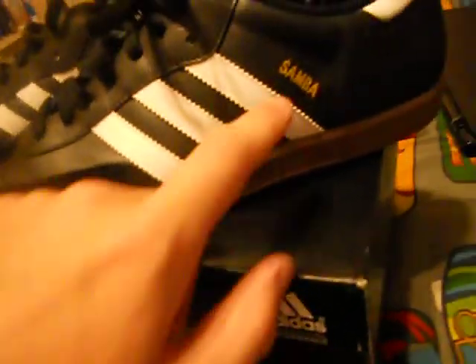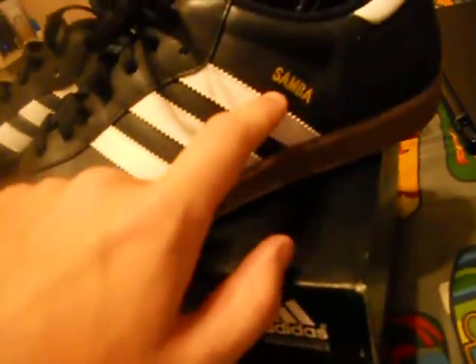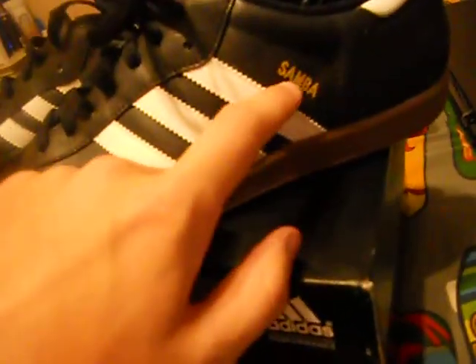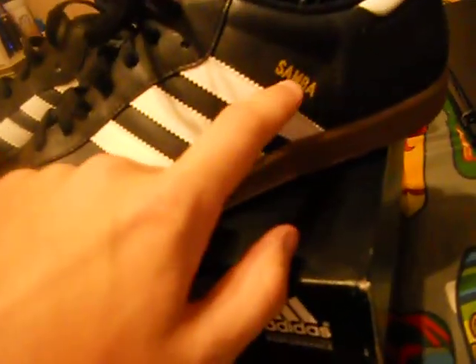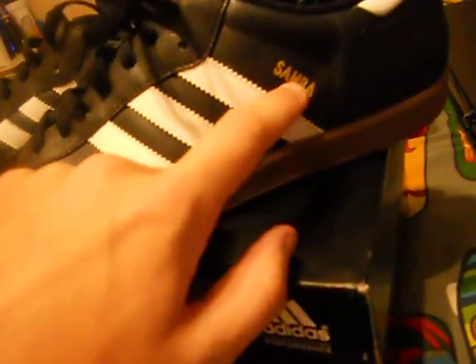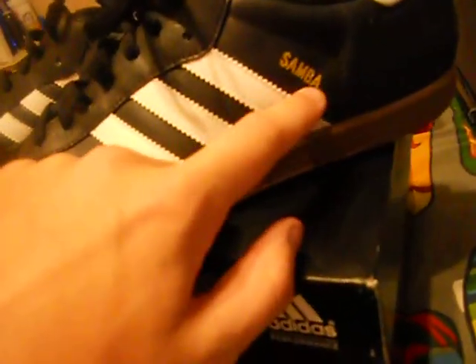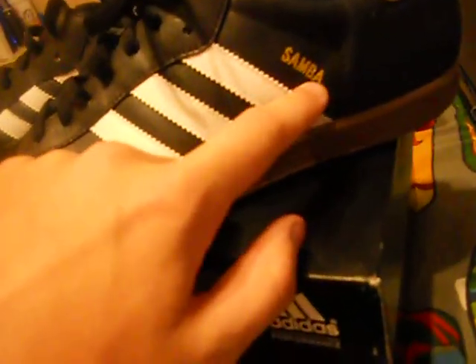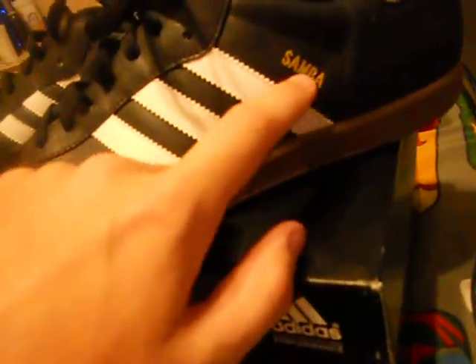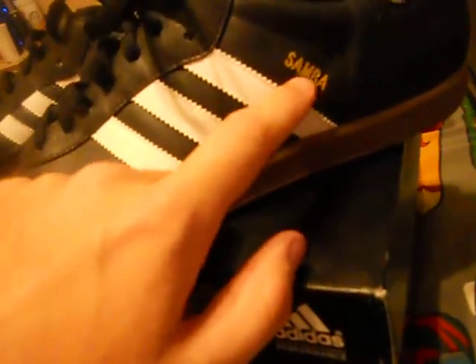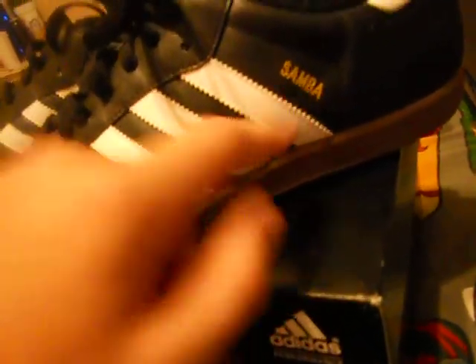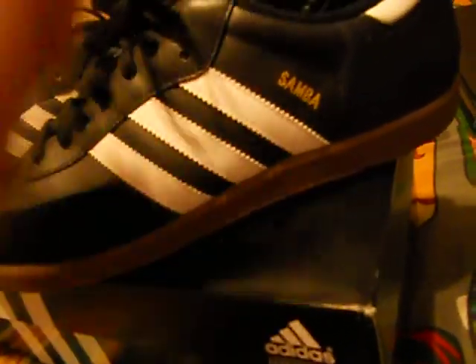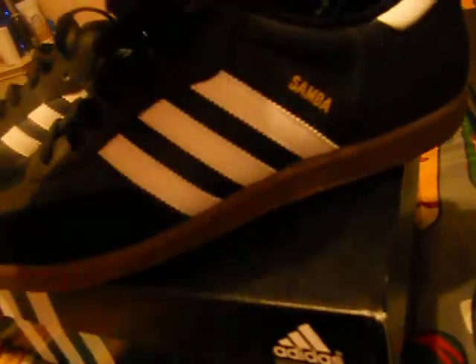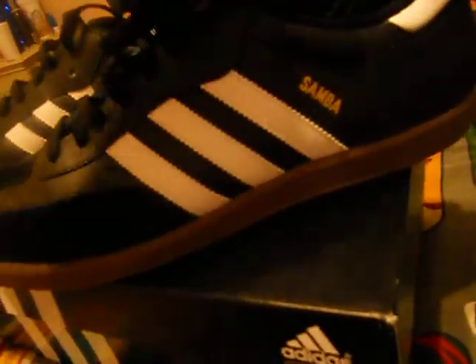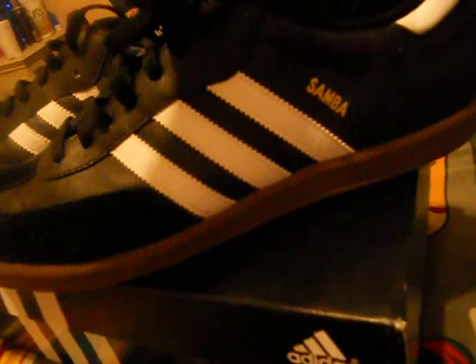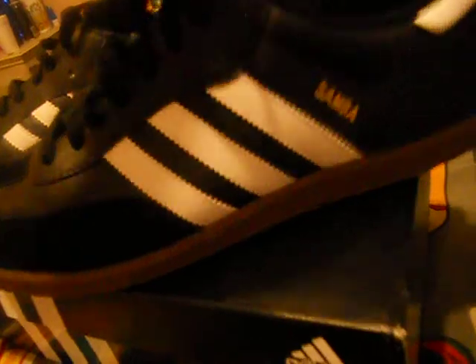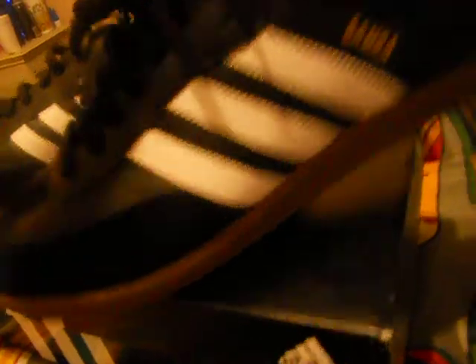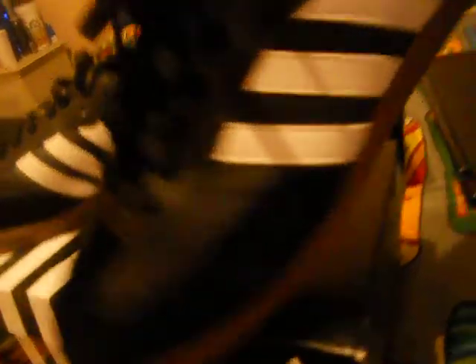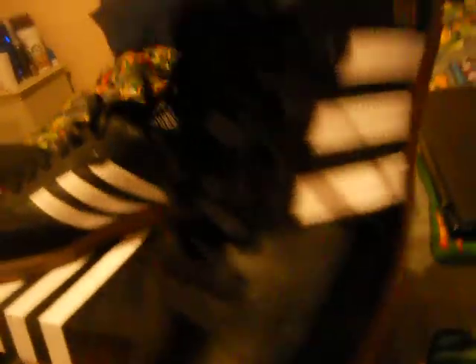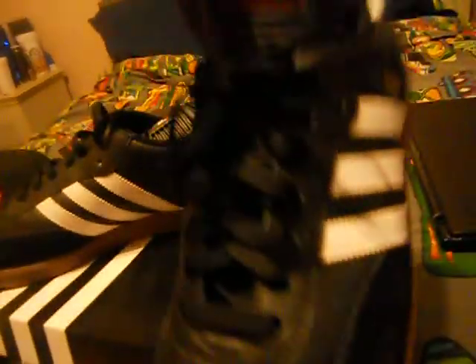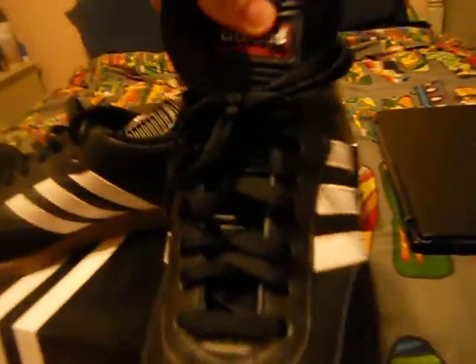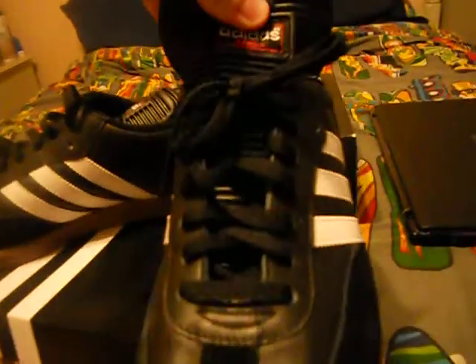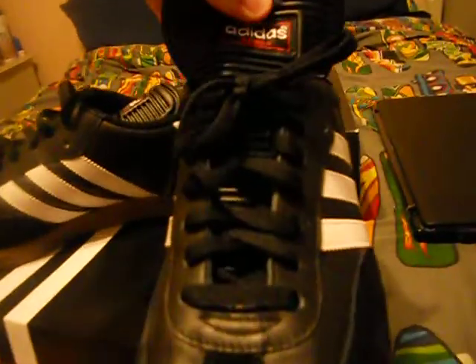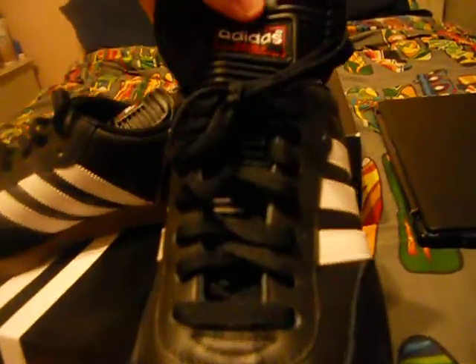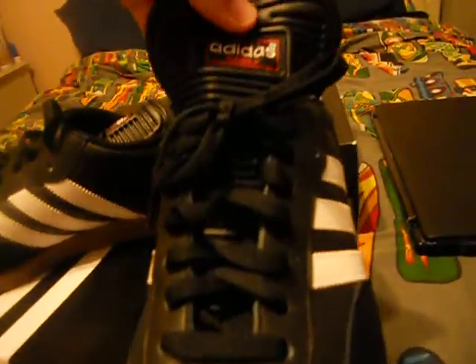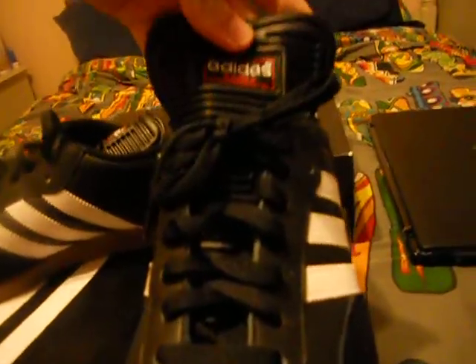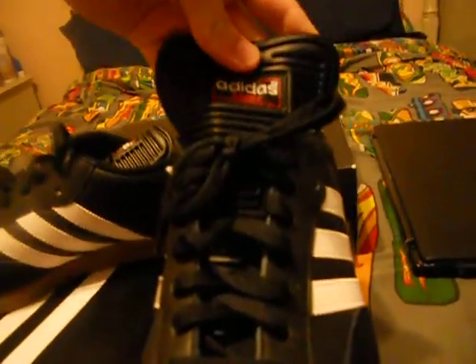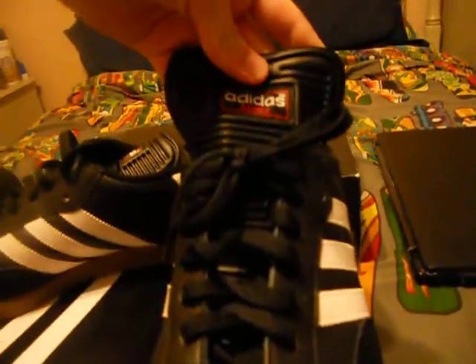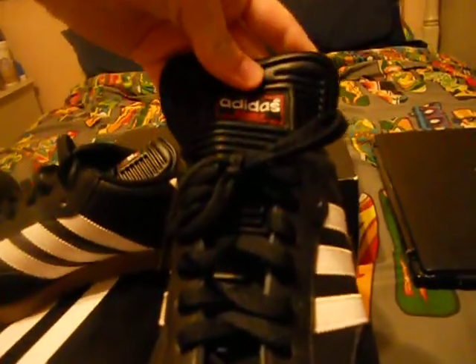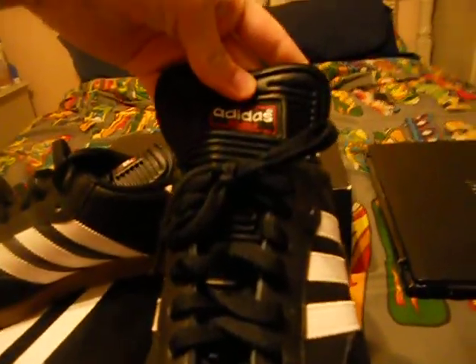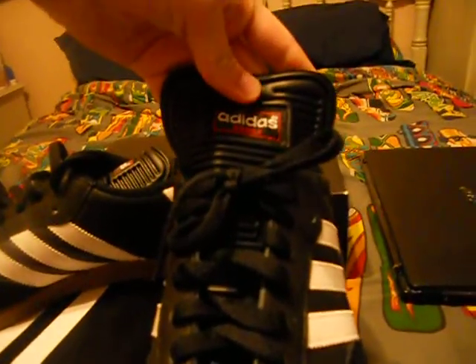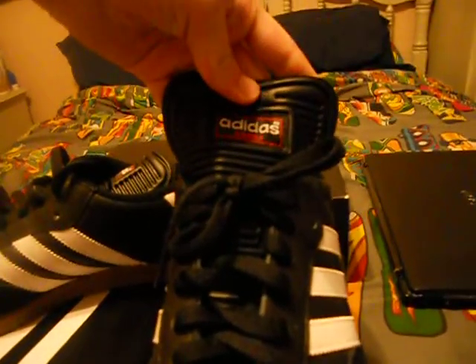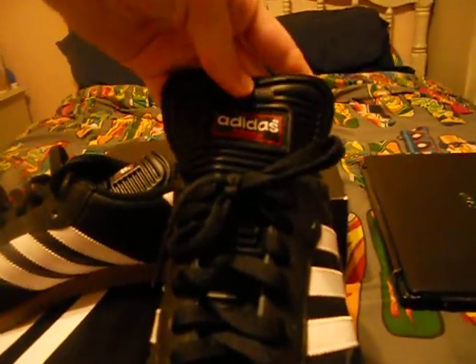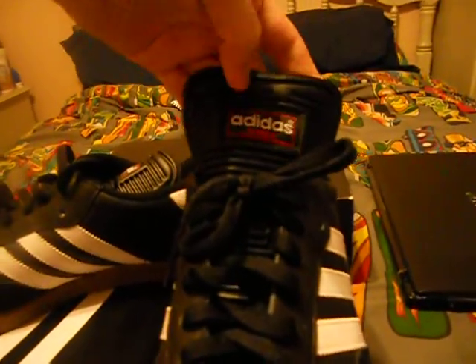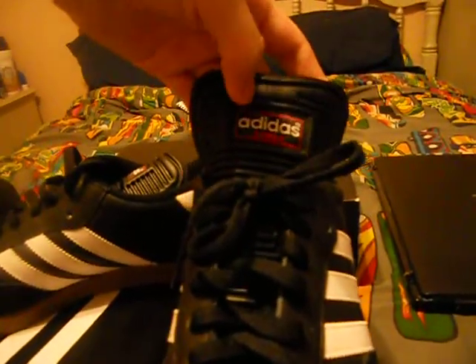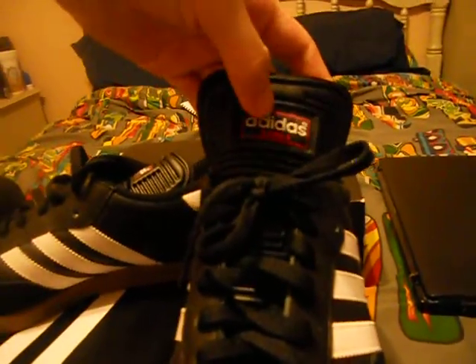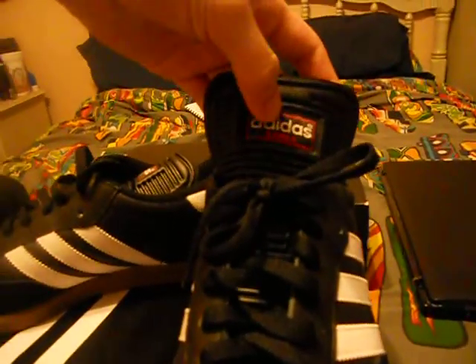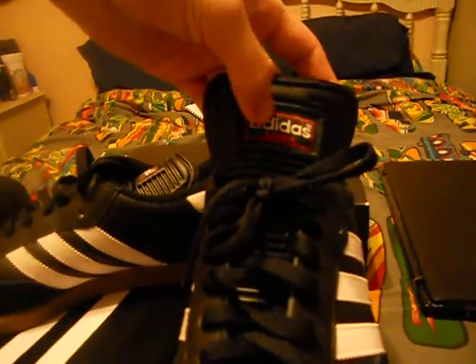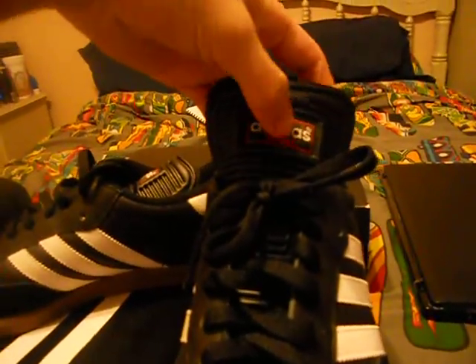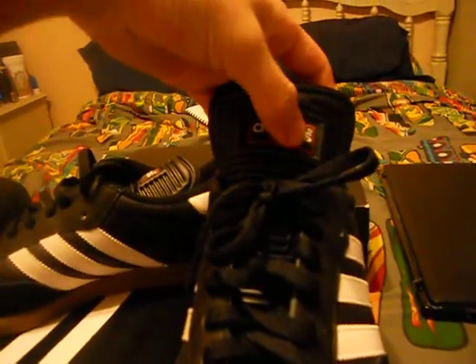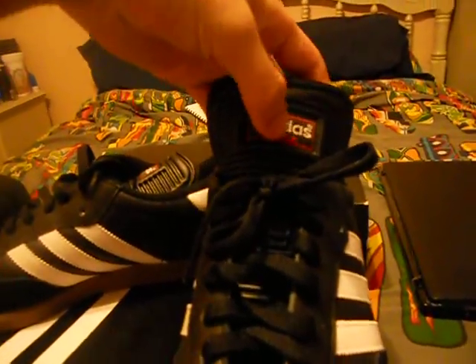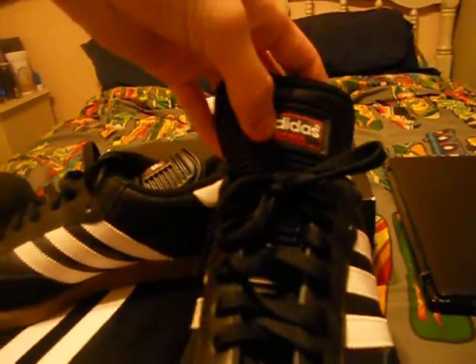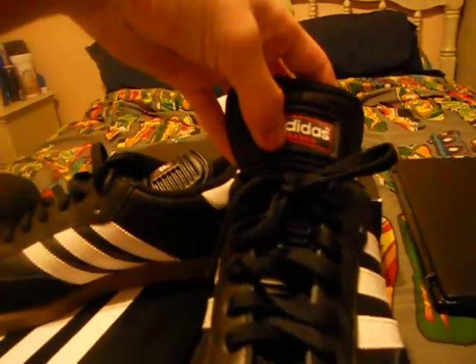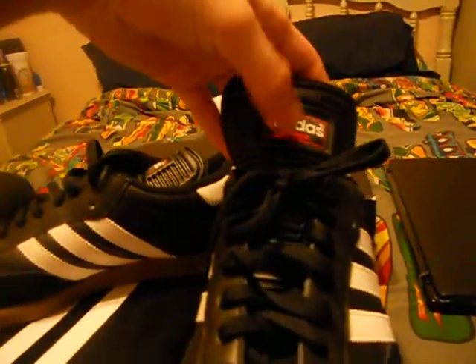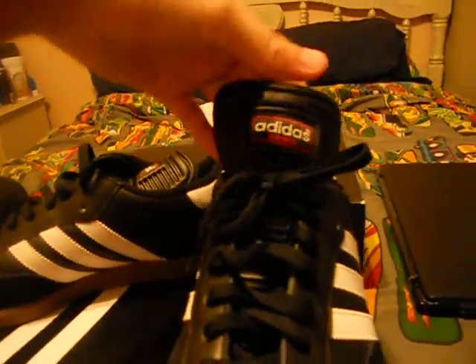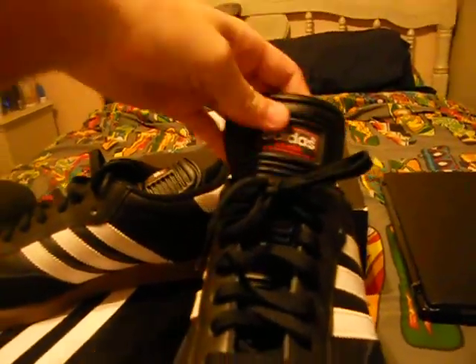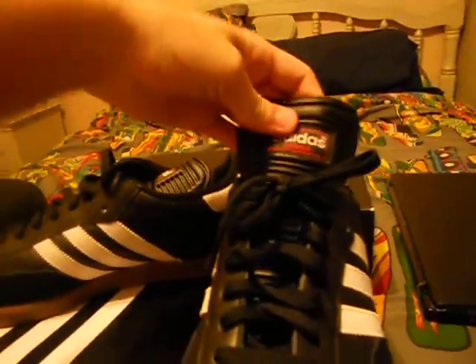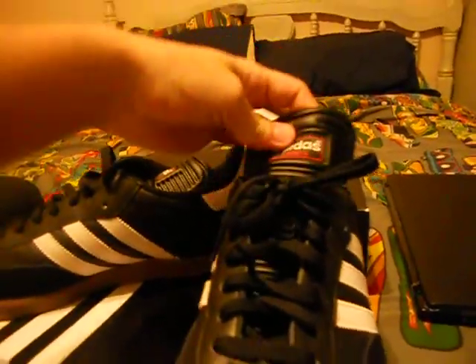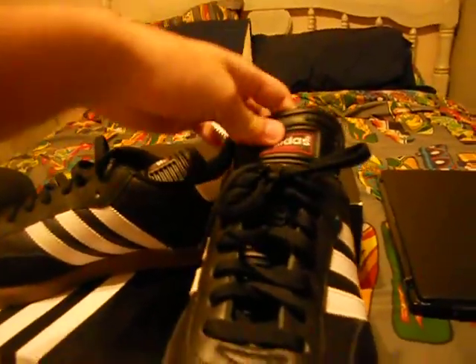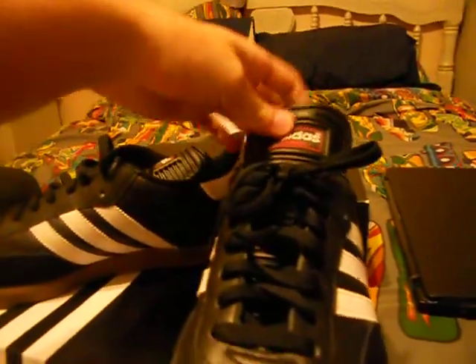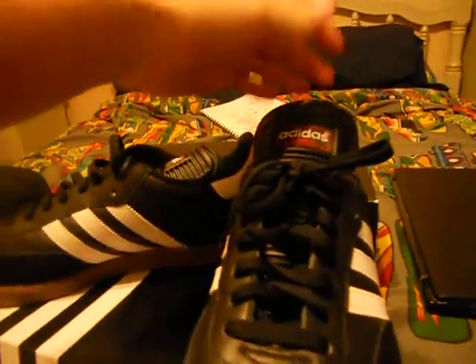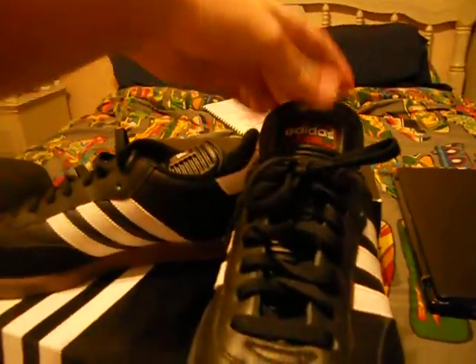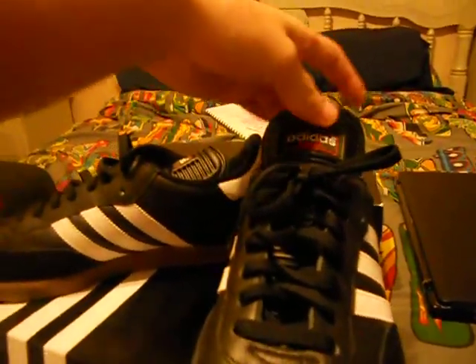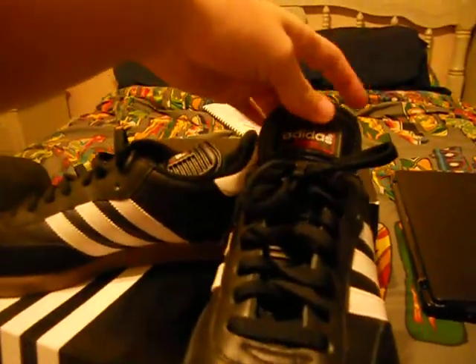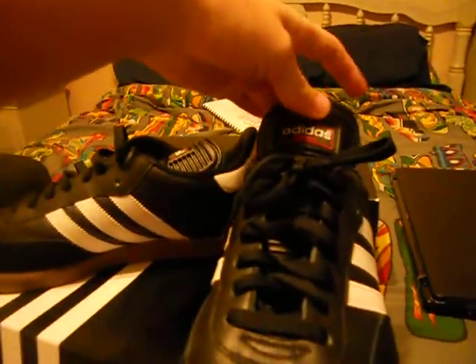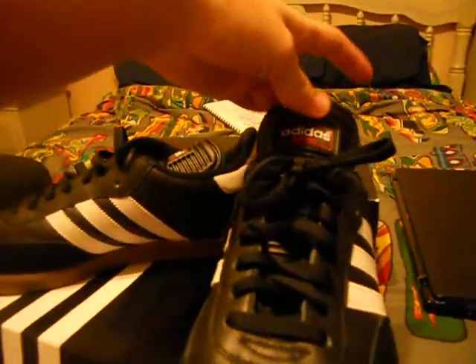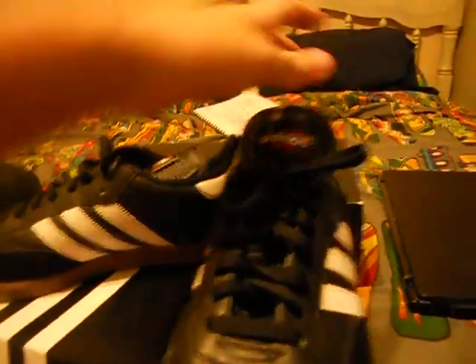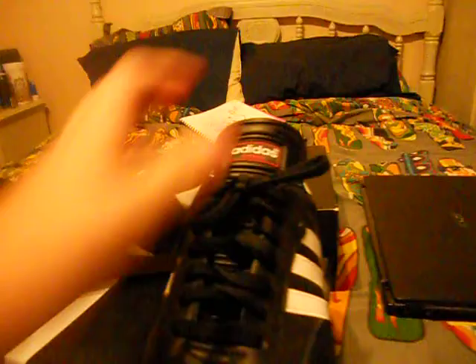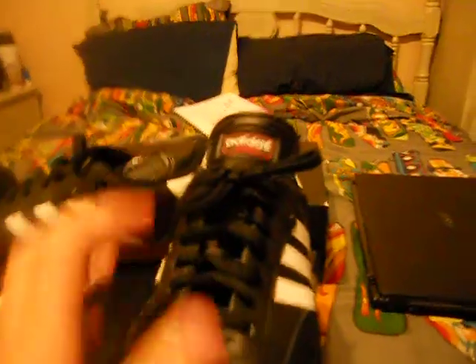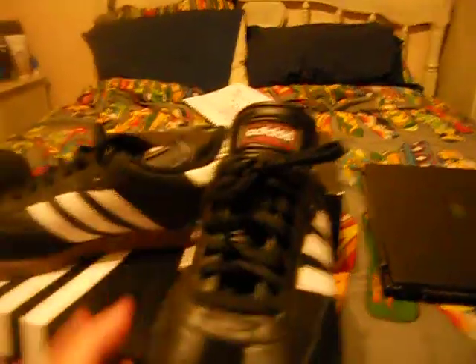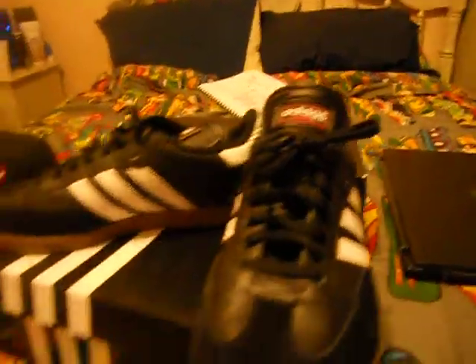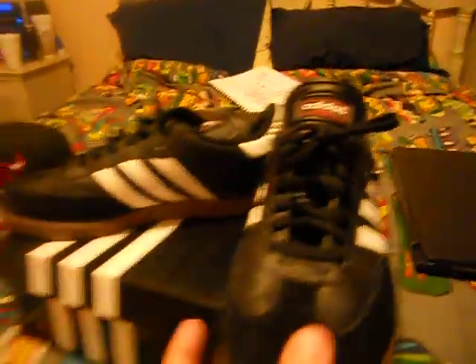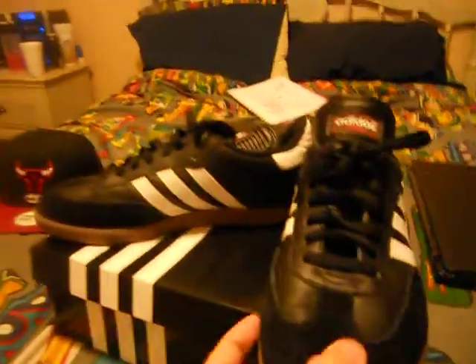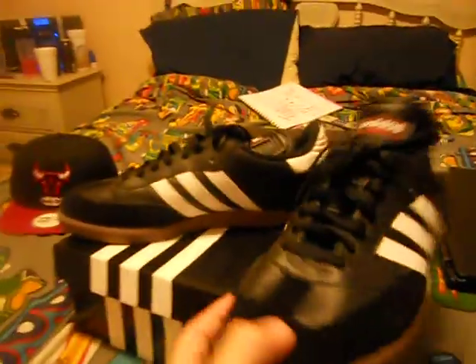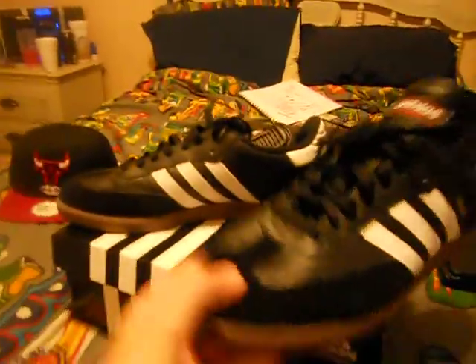Gold Samba, the big tongue, Adidas Samba — that's actually really comfortable.